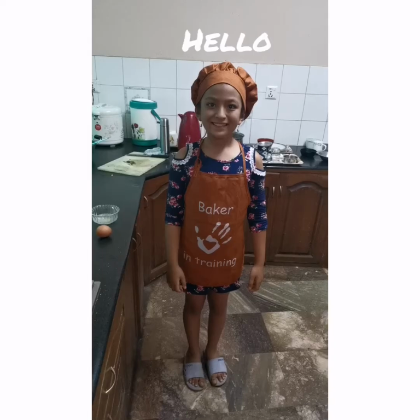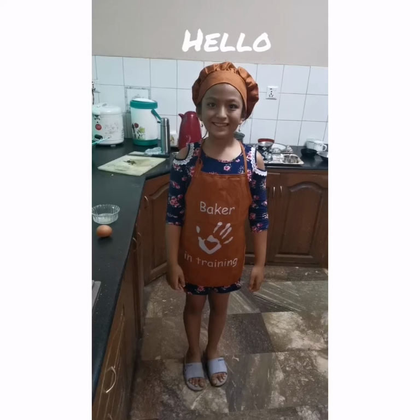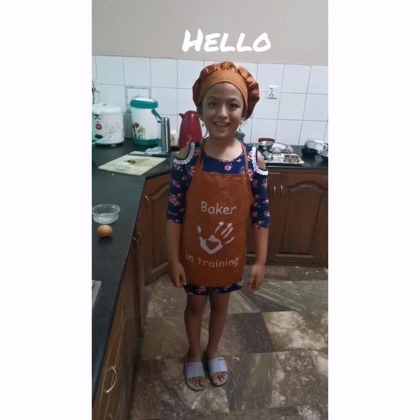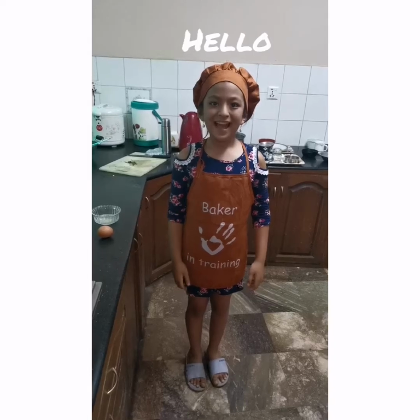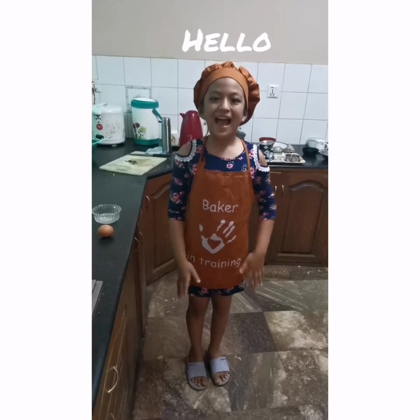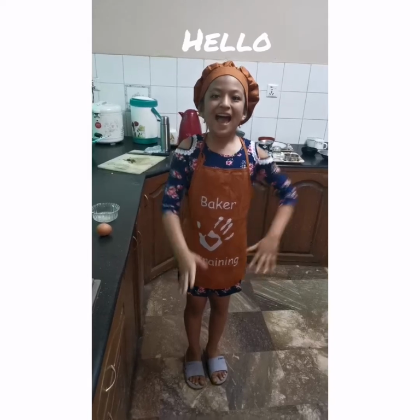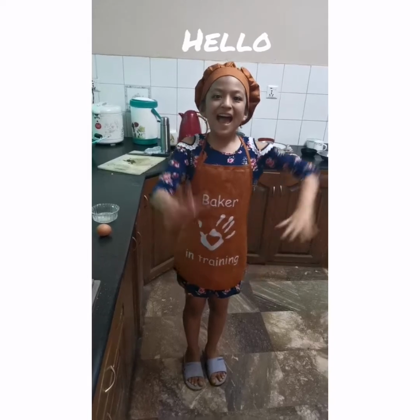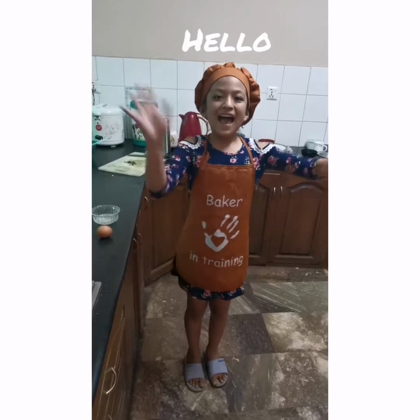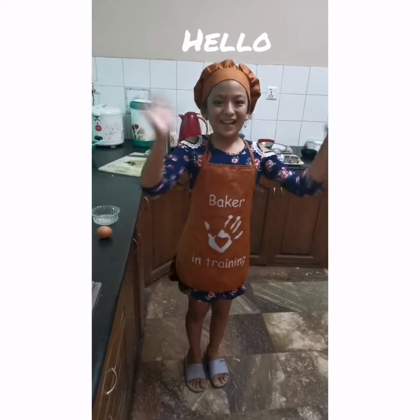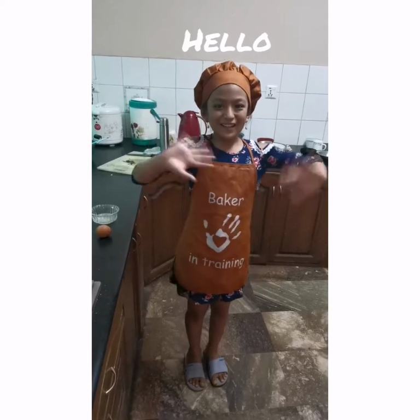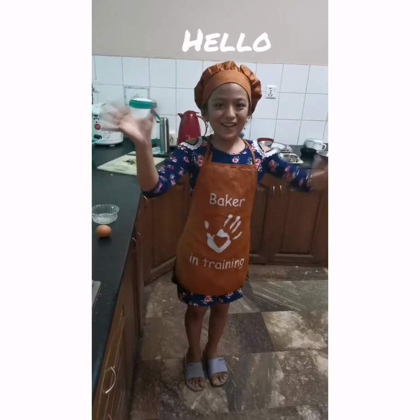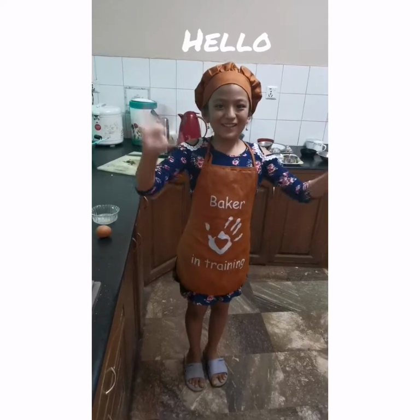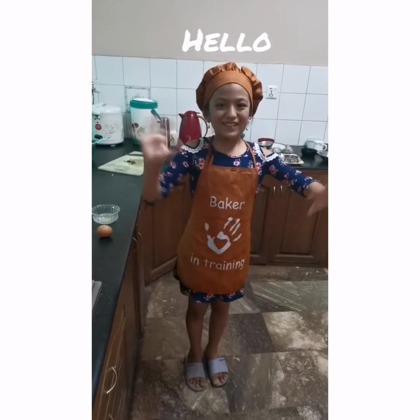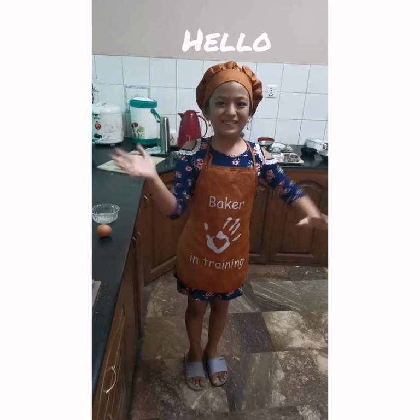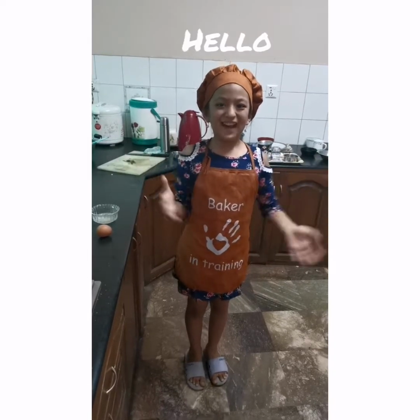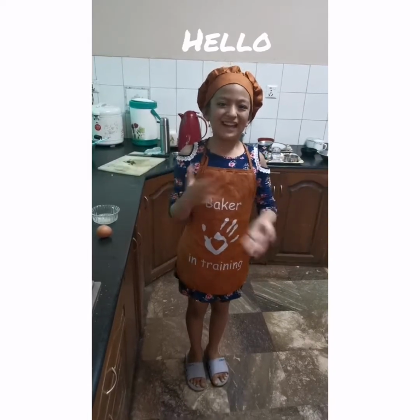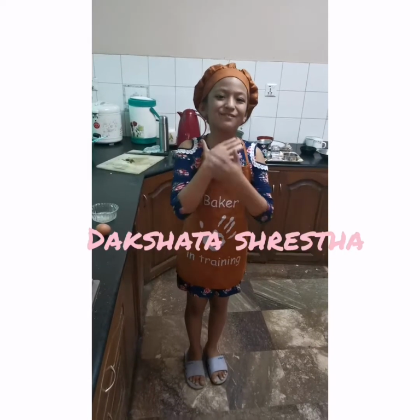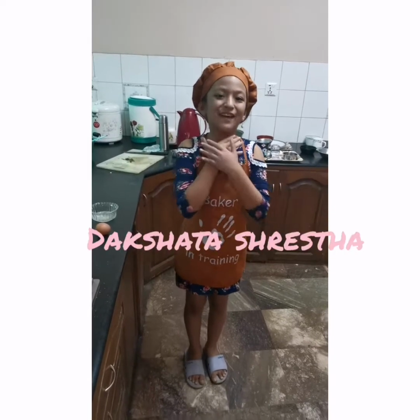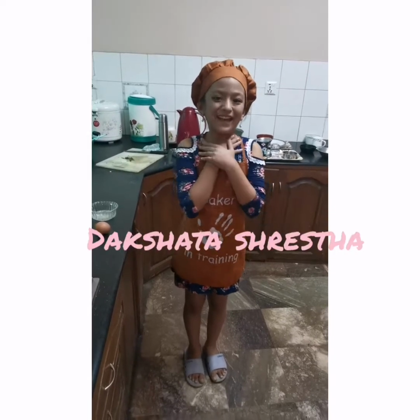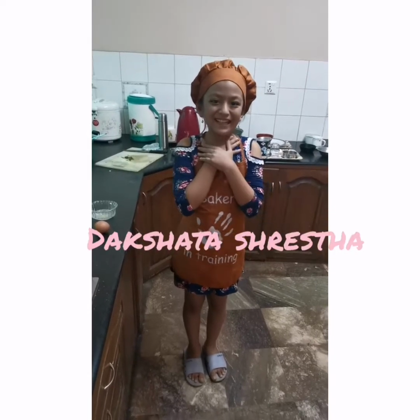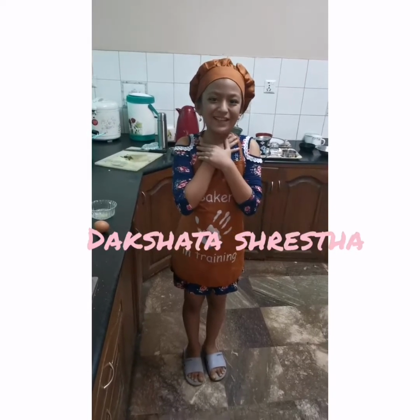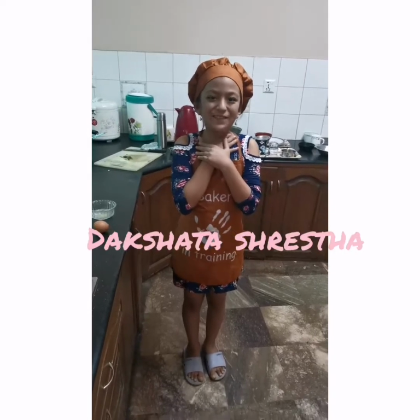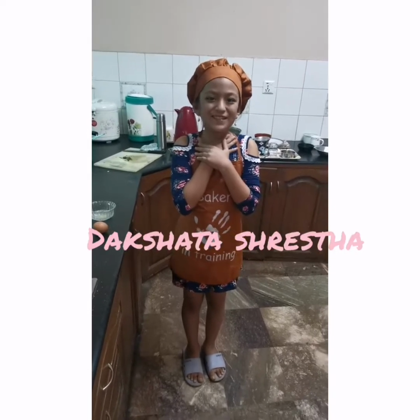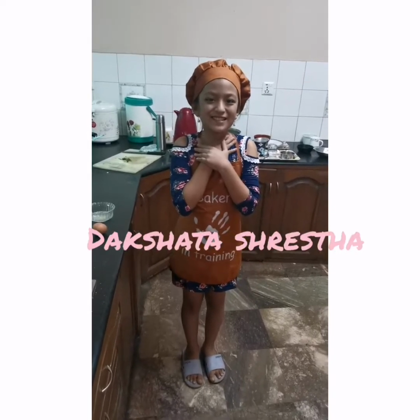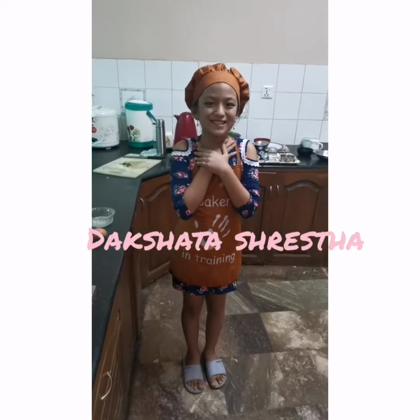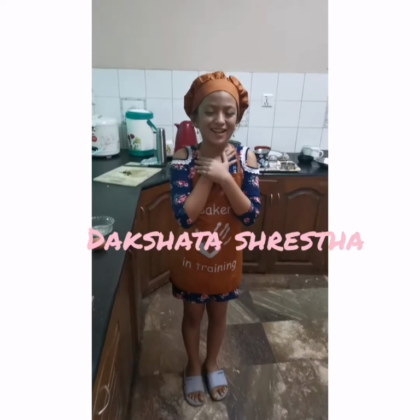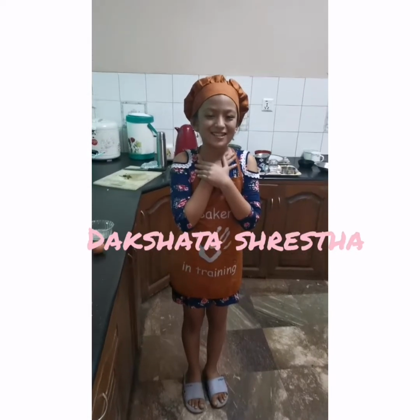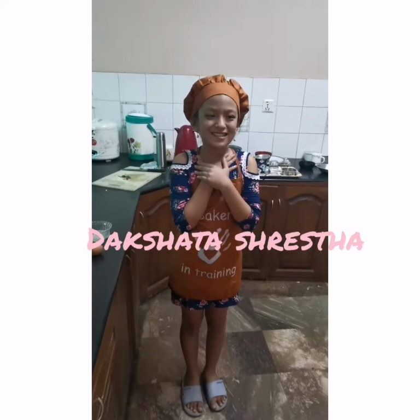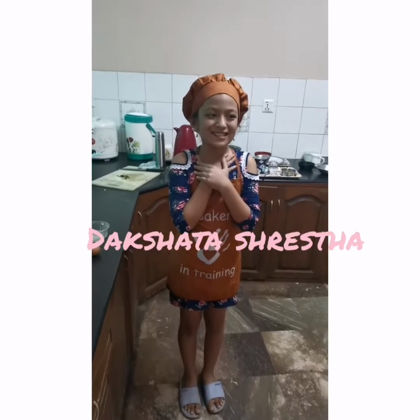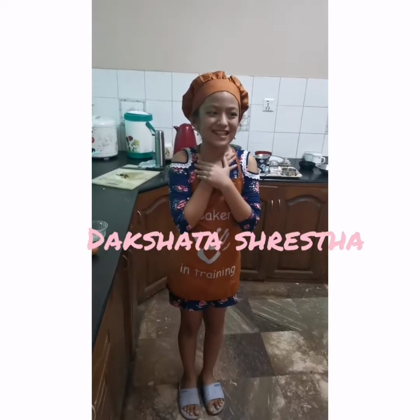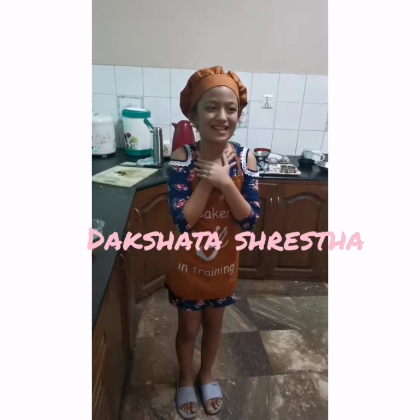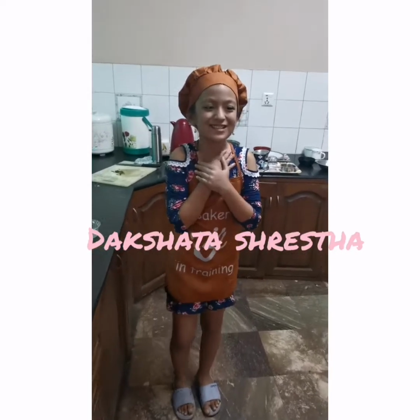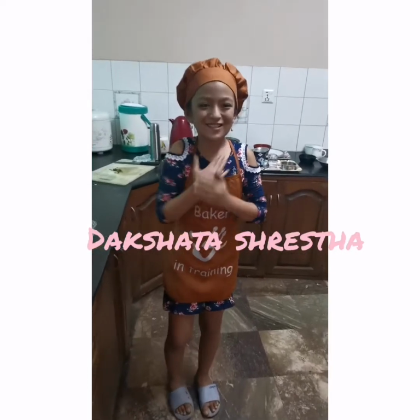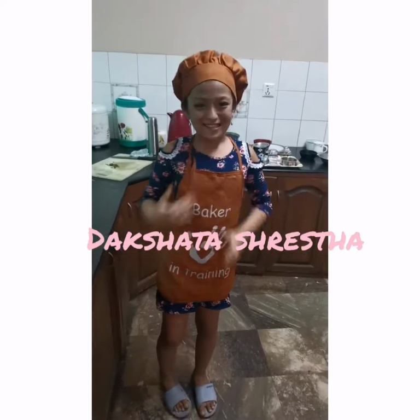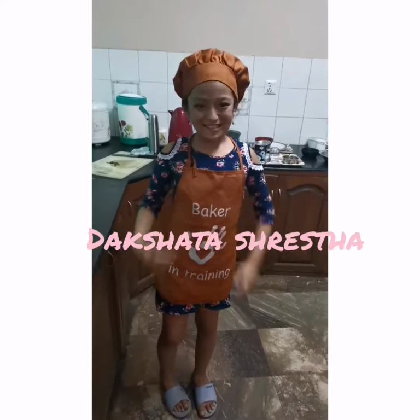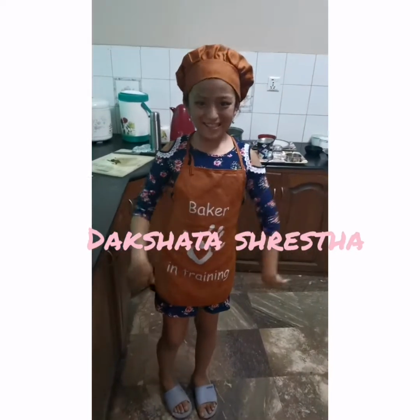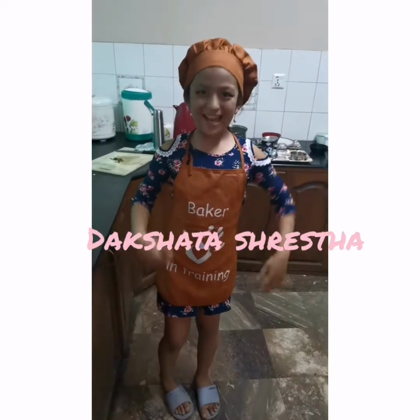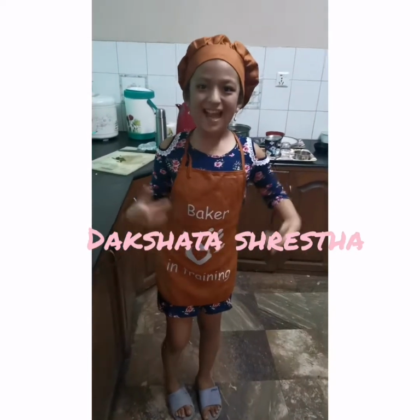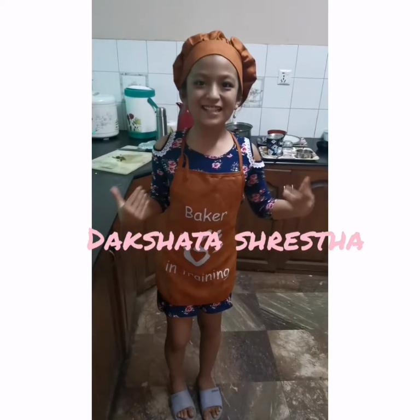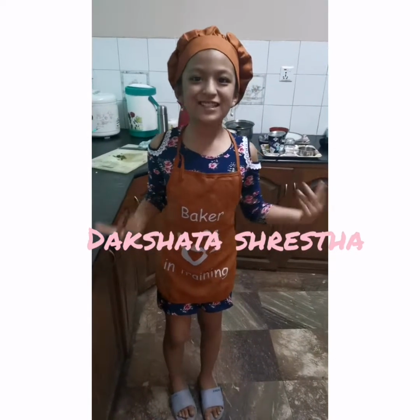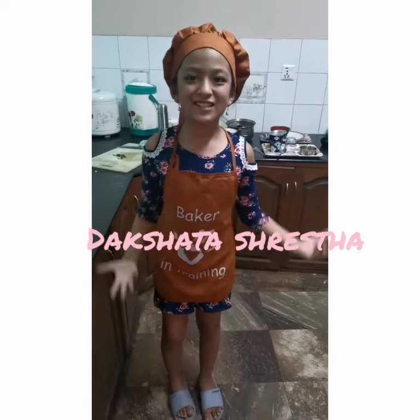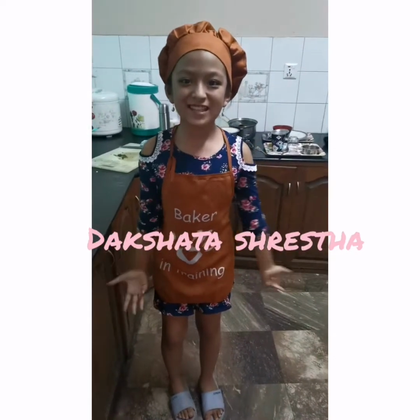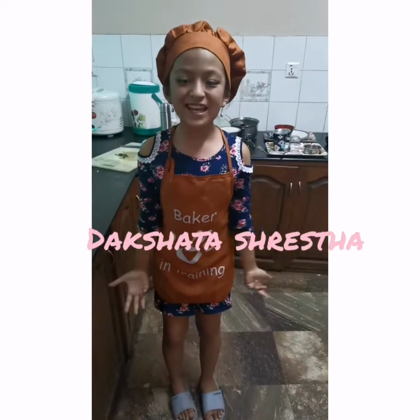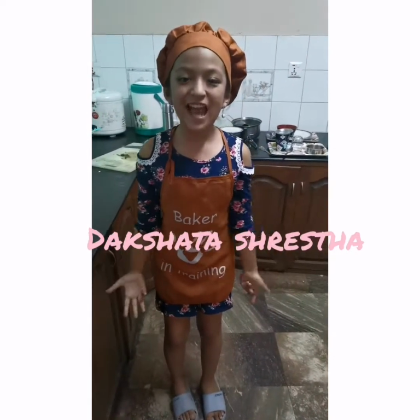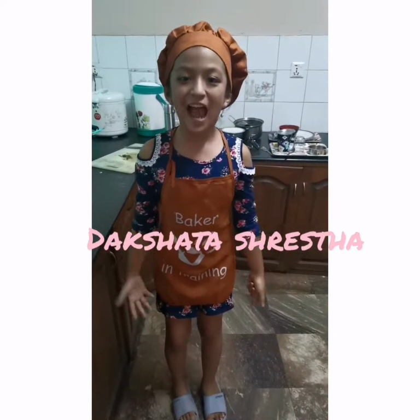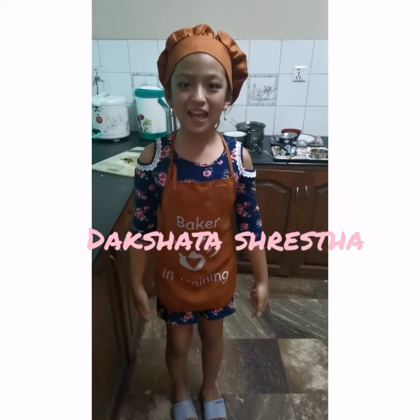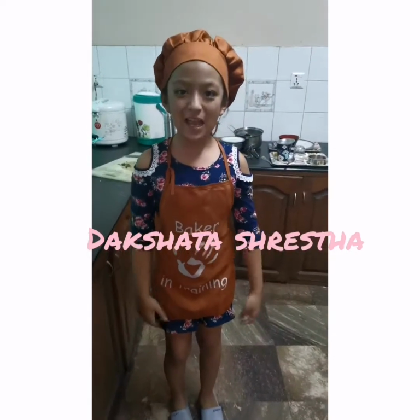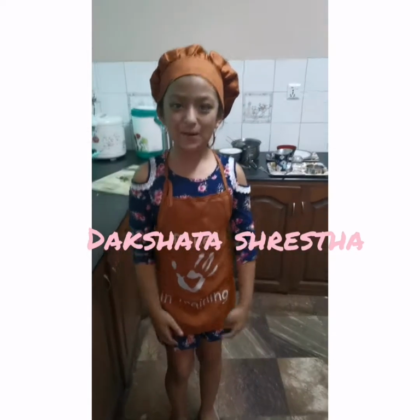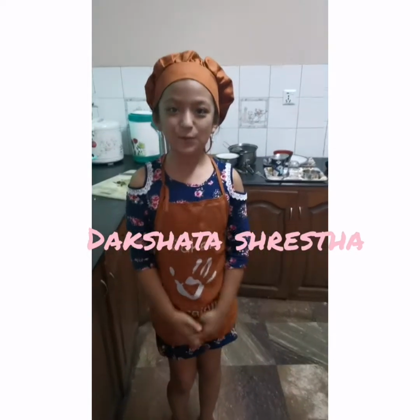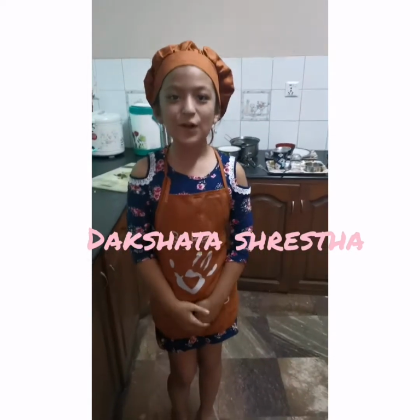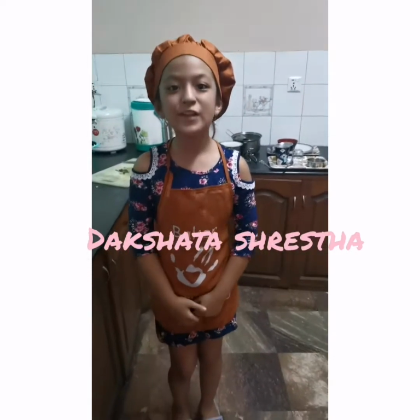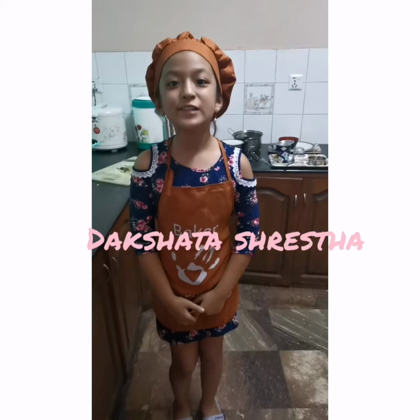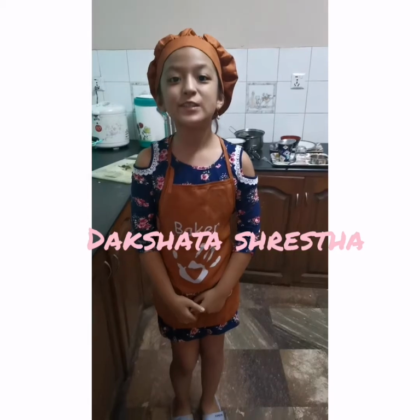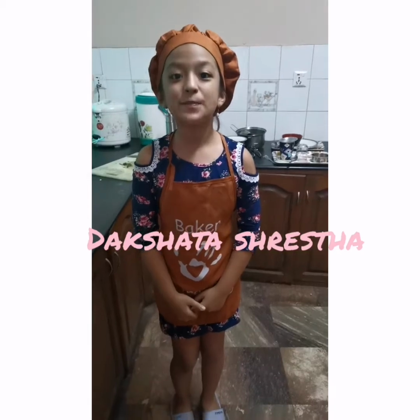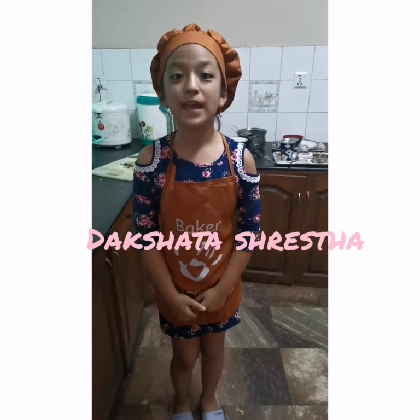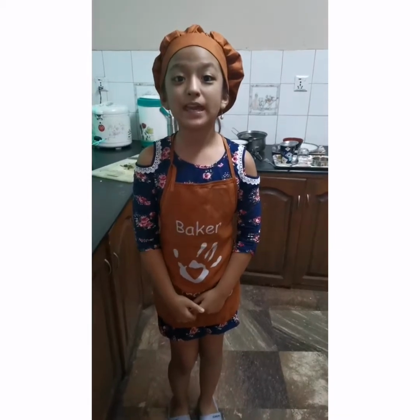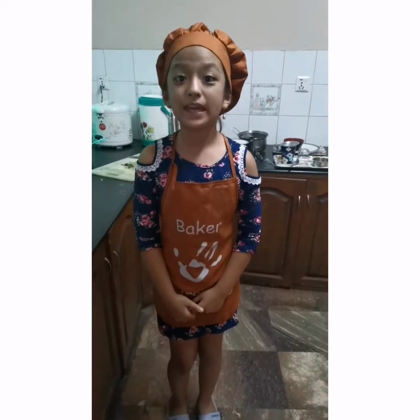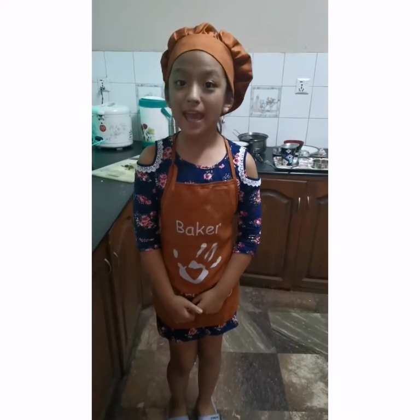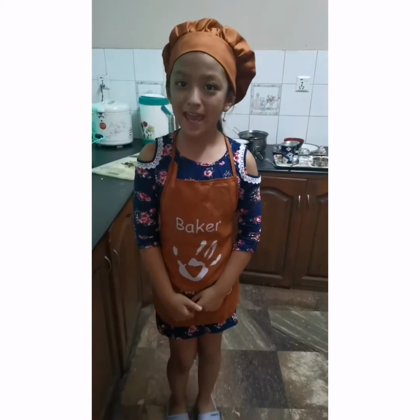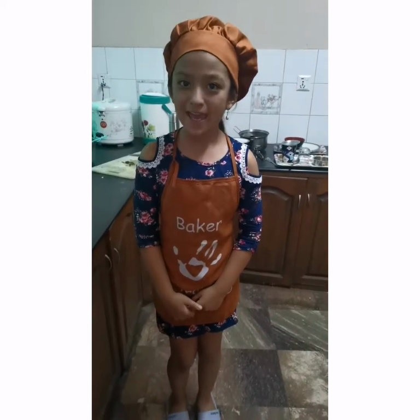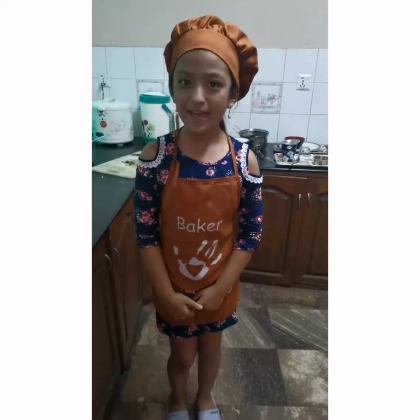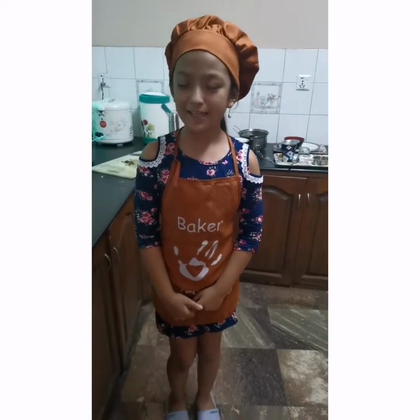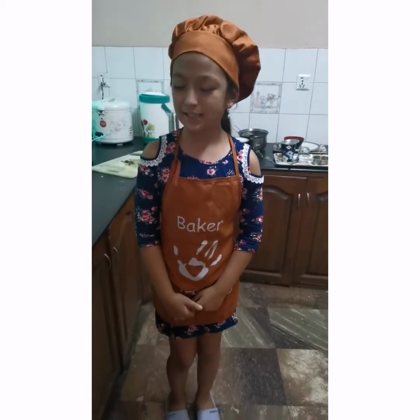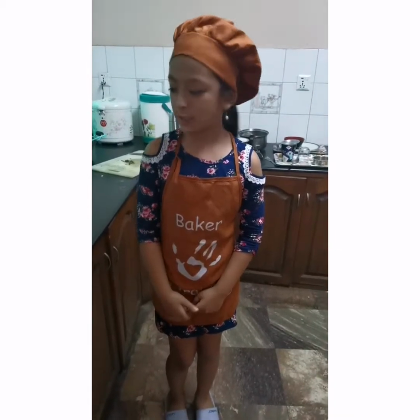Hello everyone, my name is Dr. Doshista and today I am going to bake eggs.